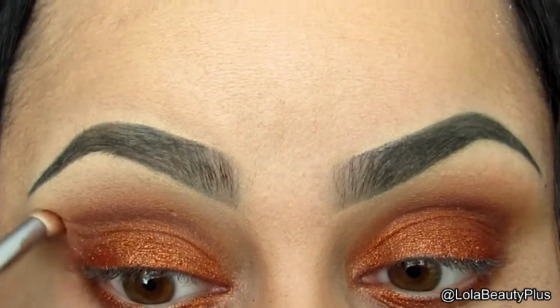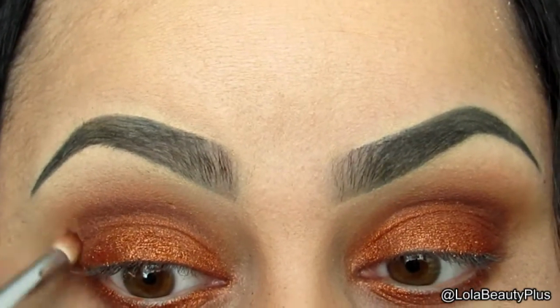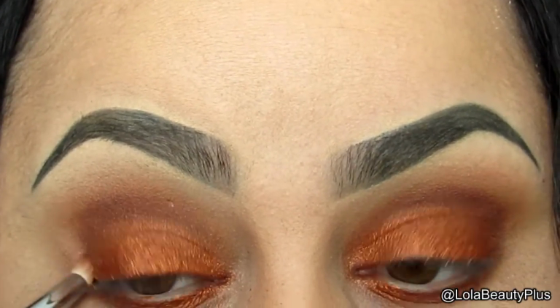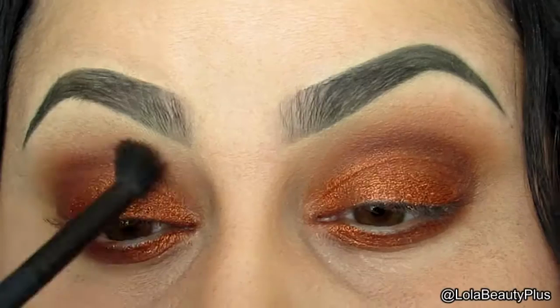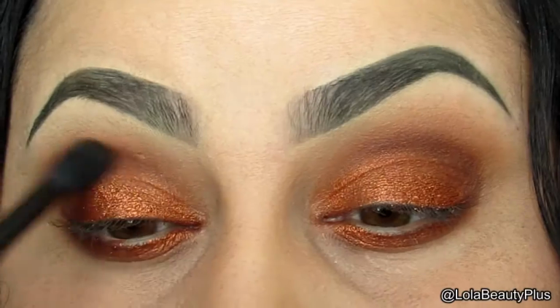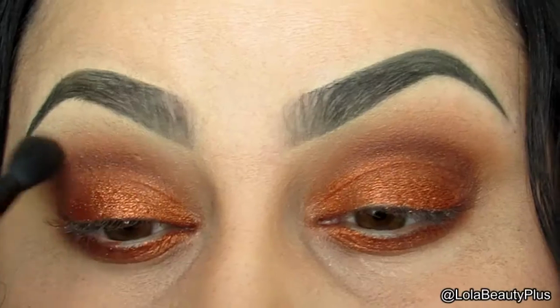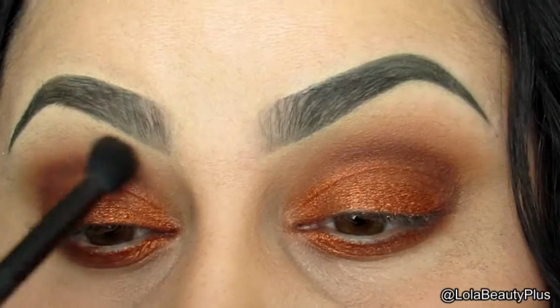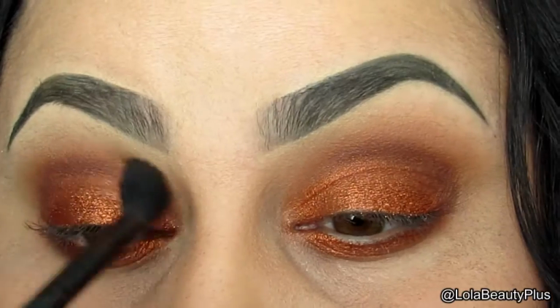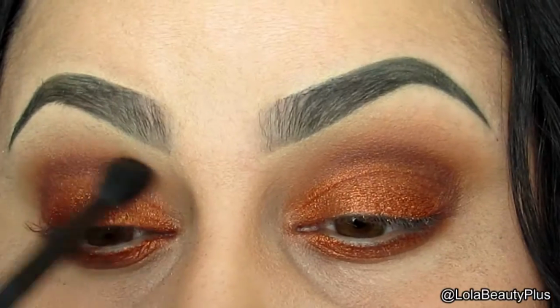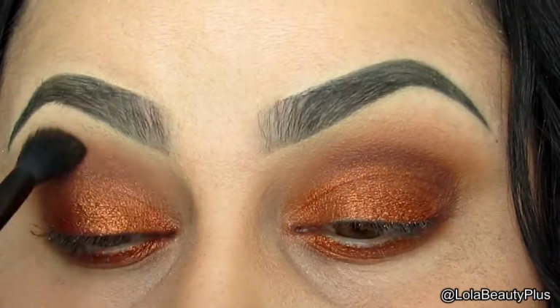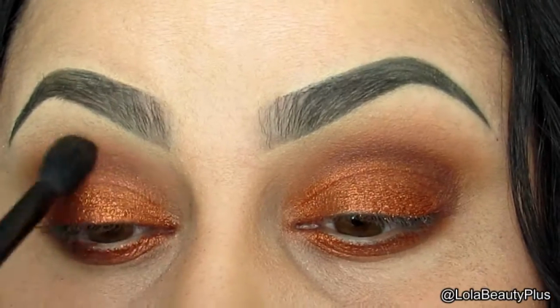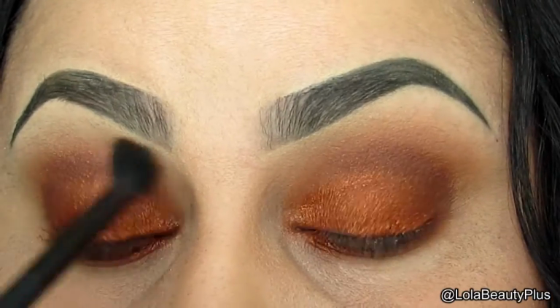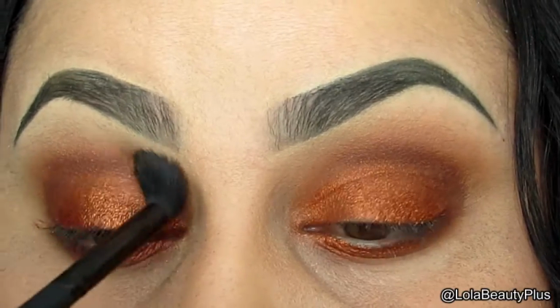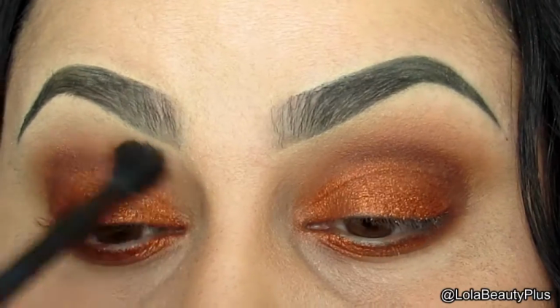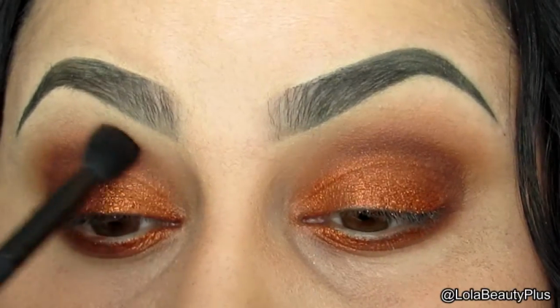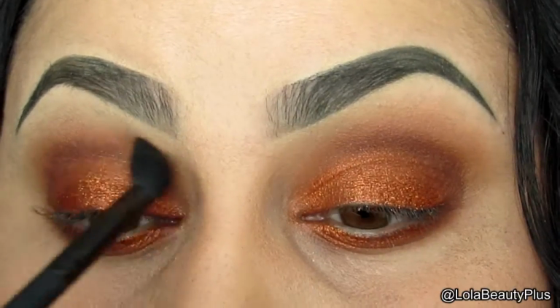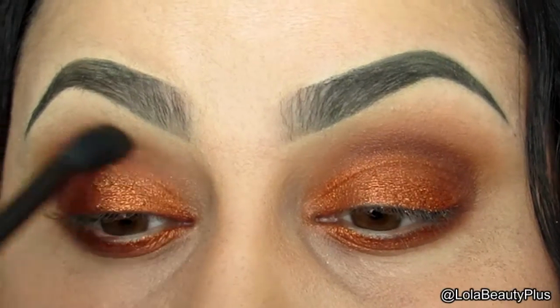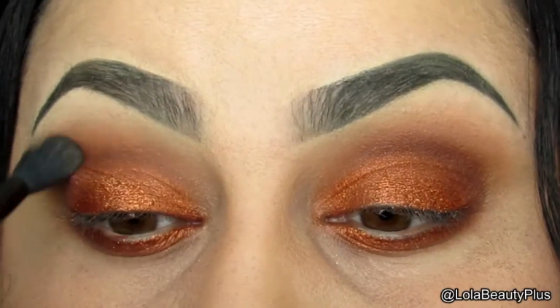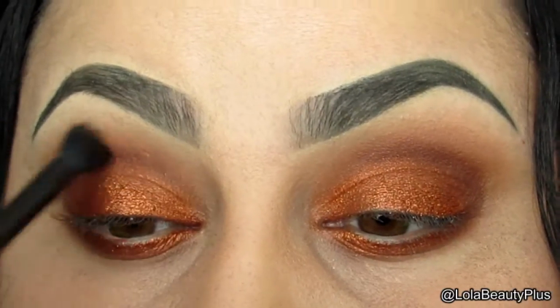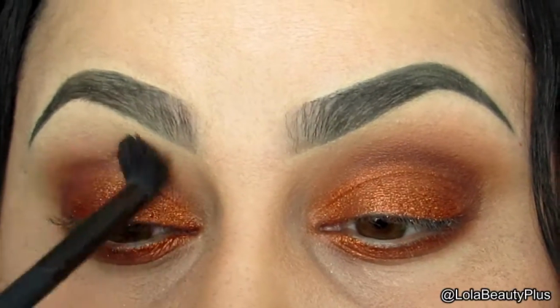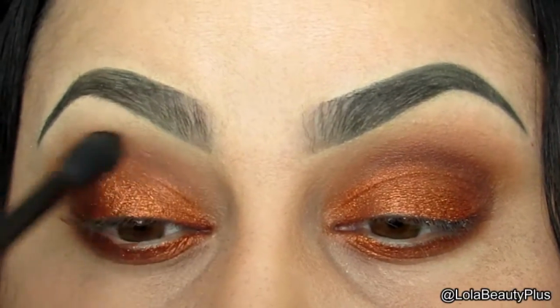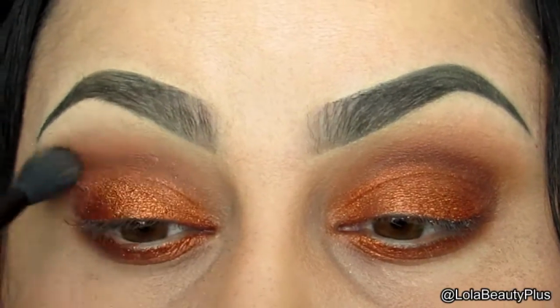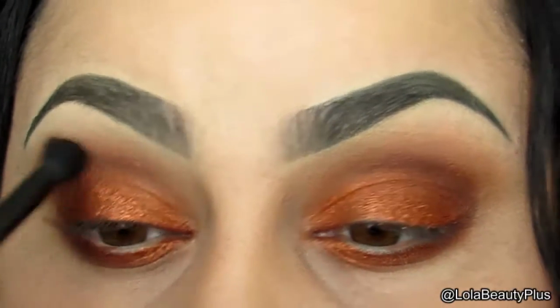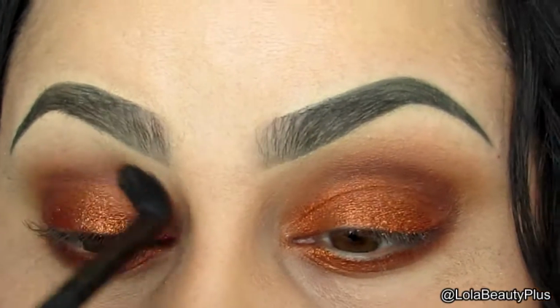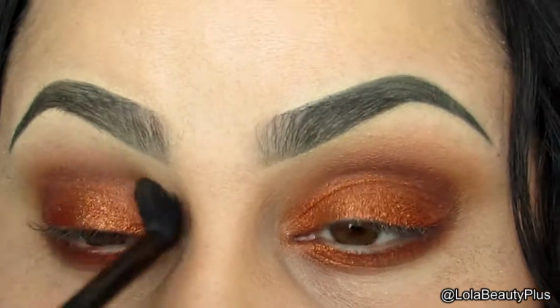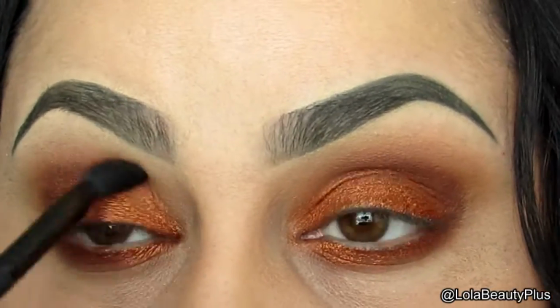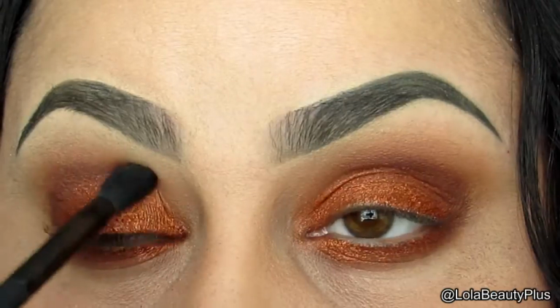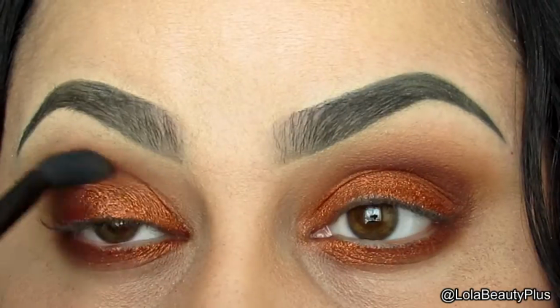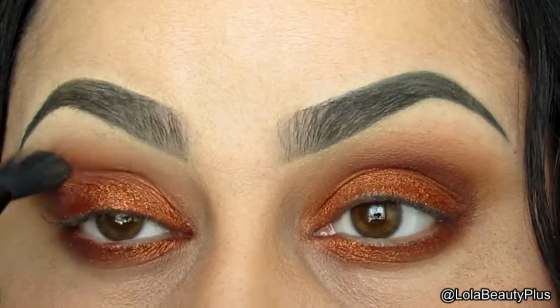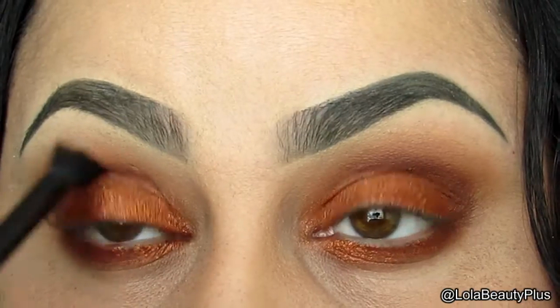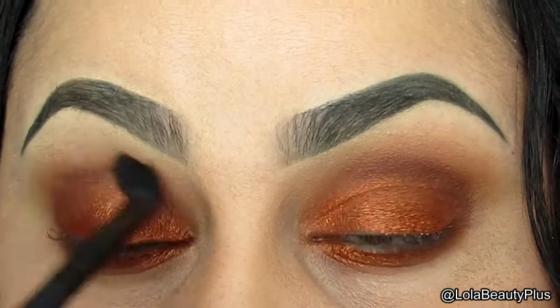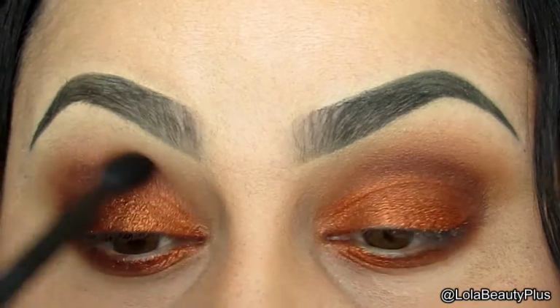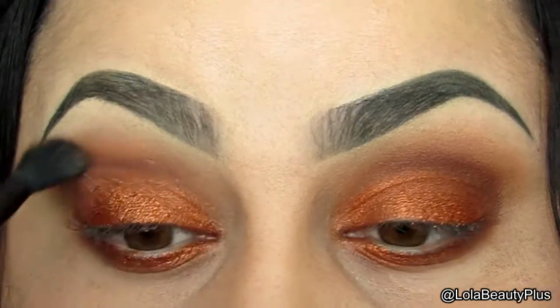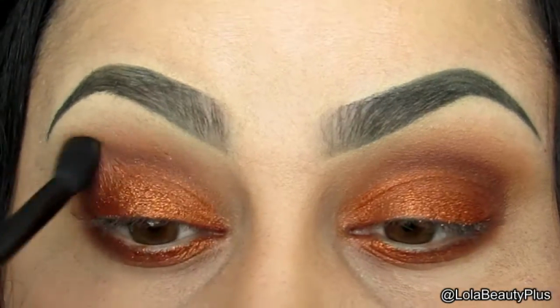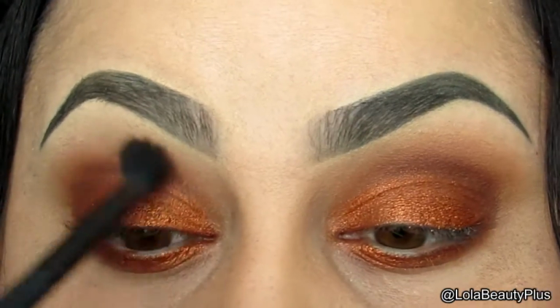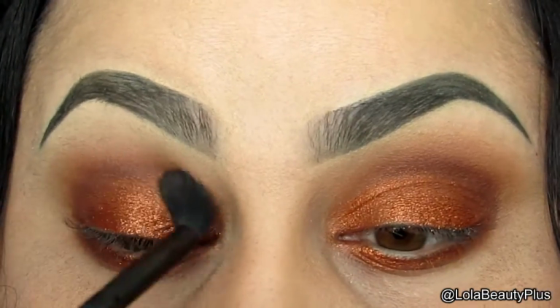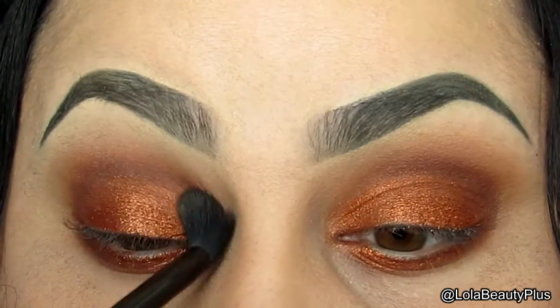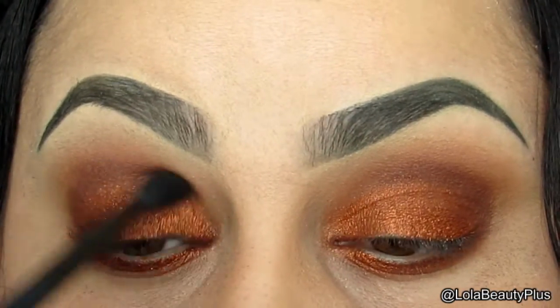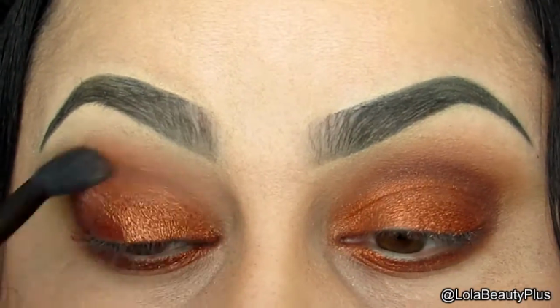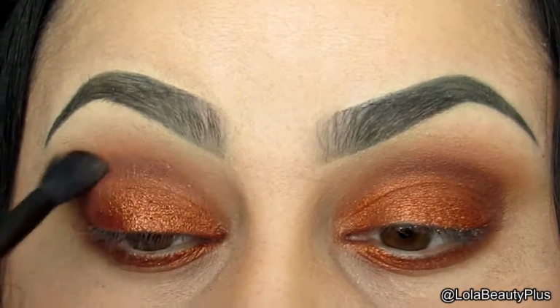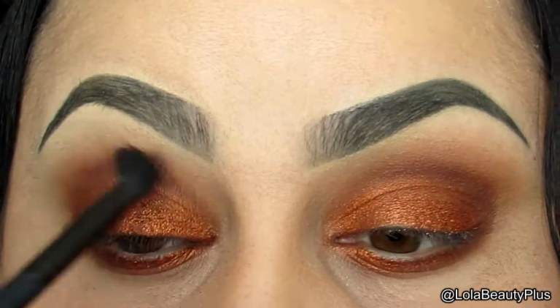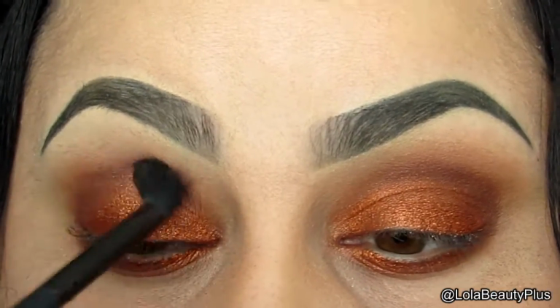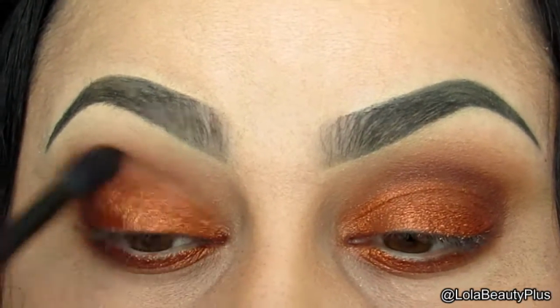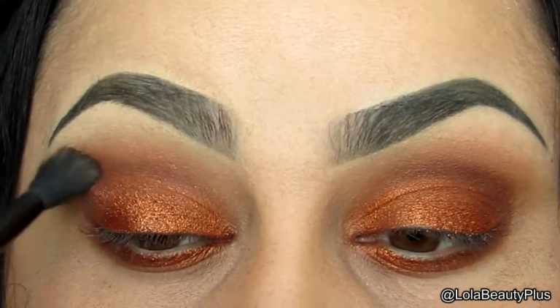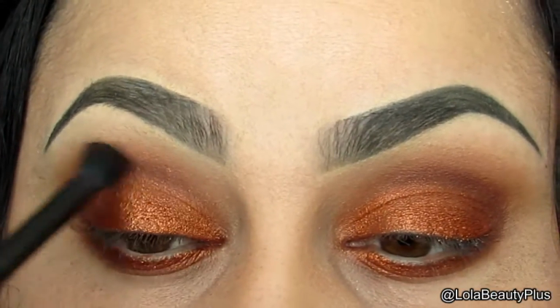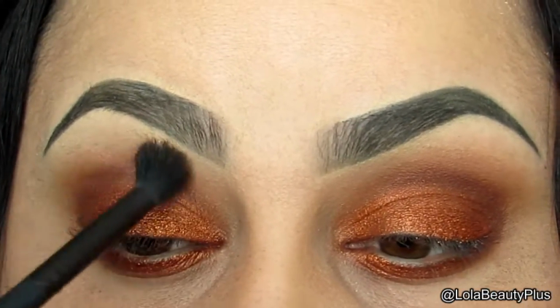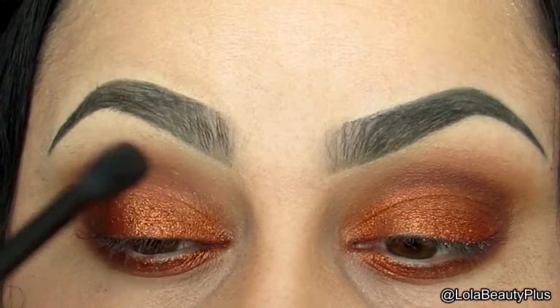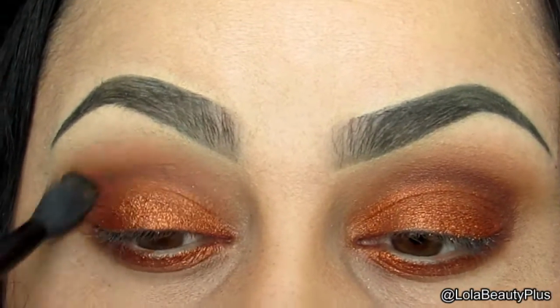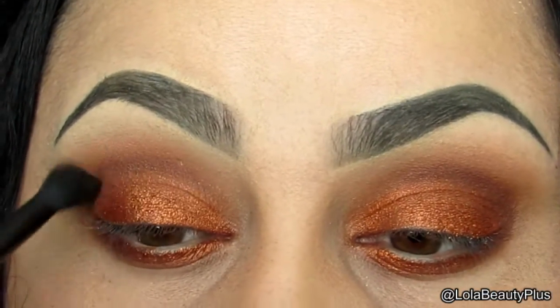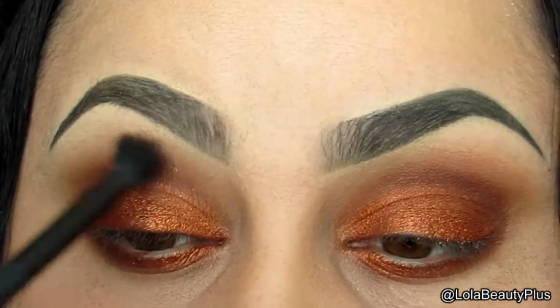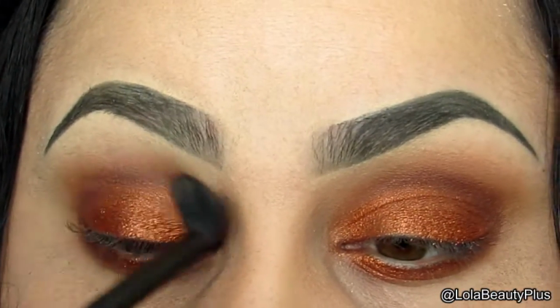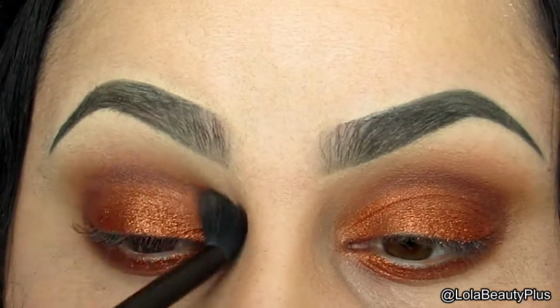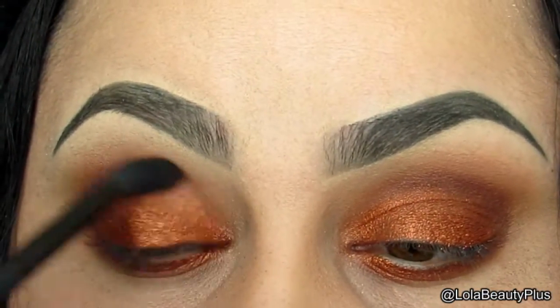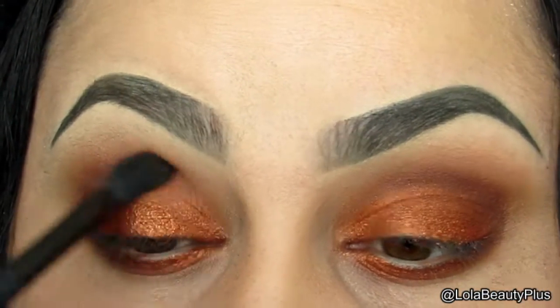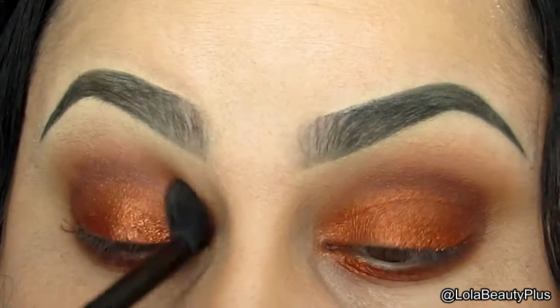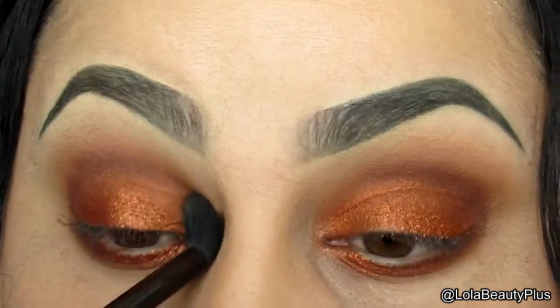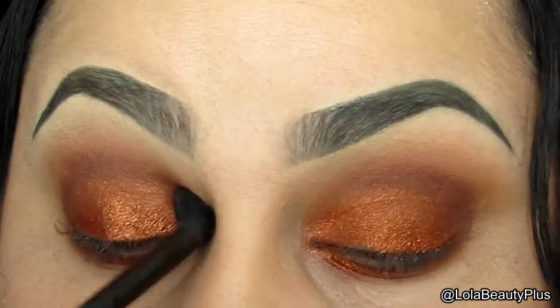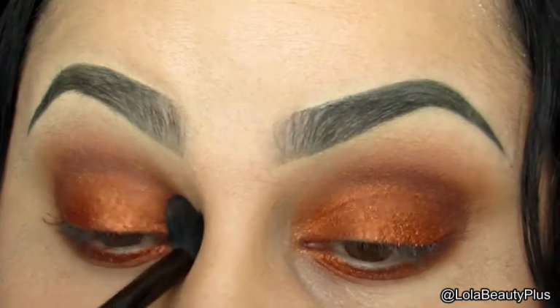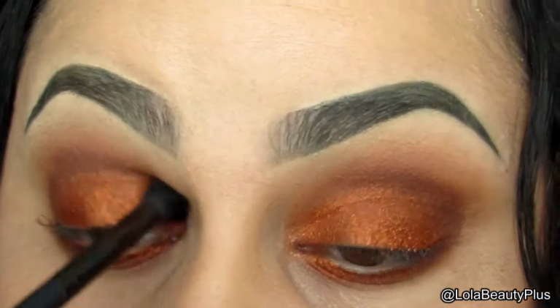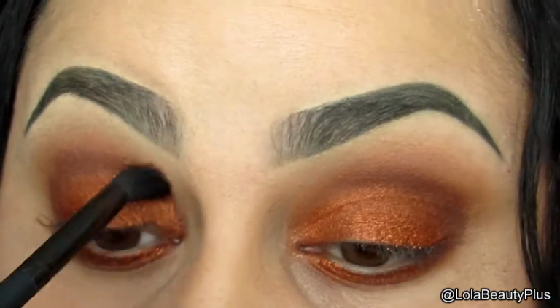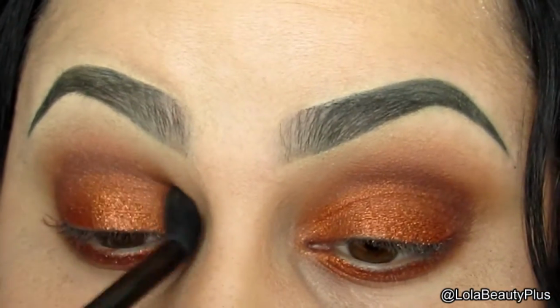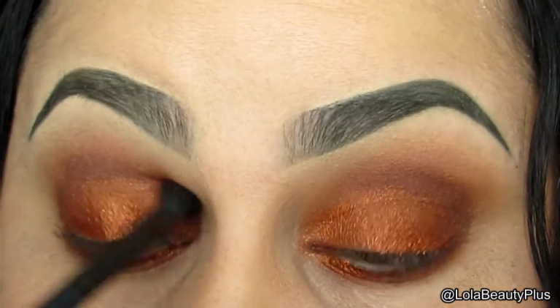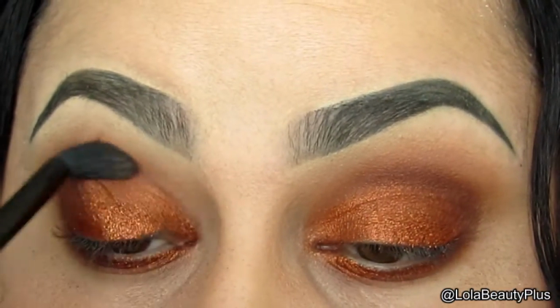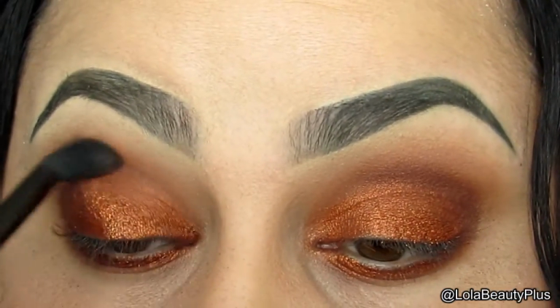With the Just Blending In brush, we're just going to blend everything together at this point, getting to the final touches.